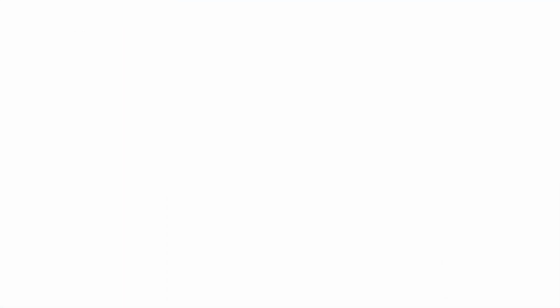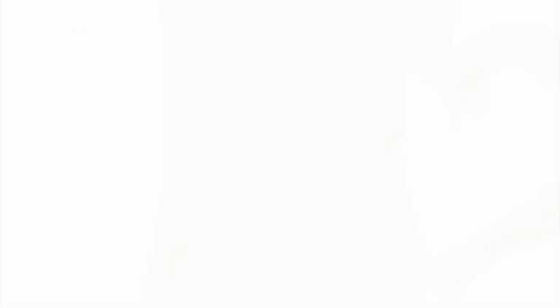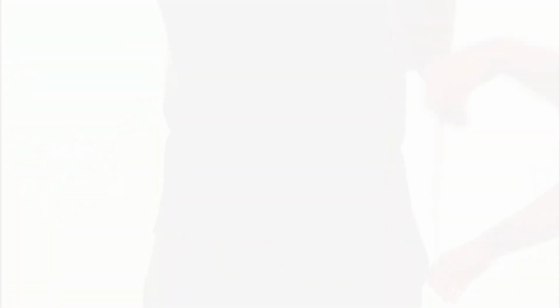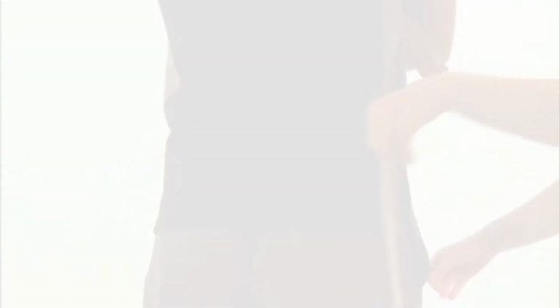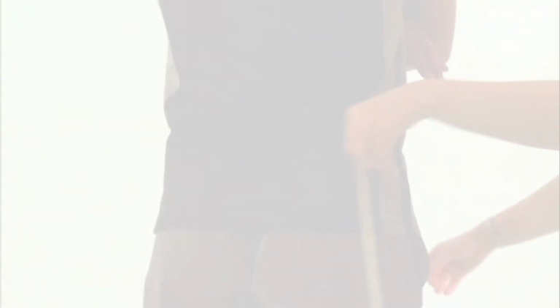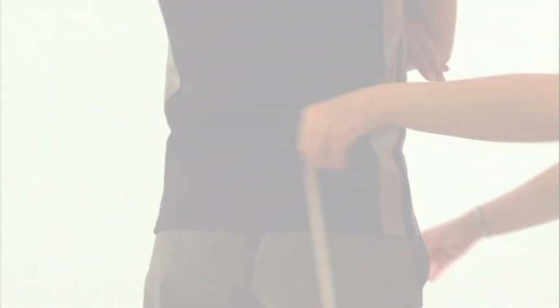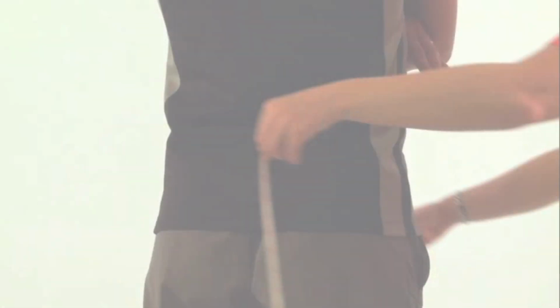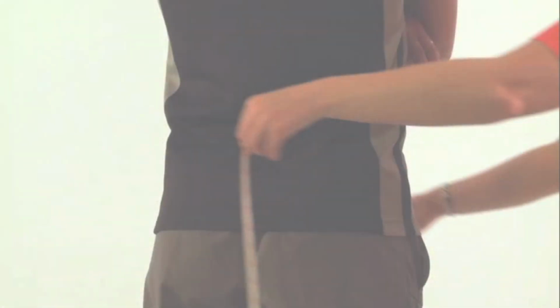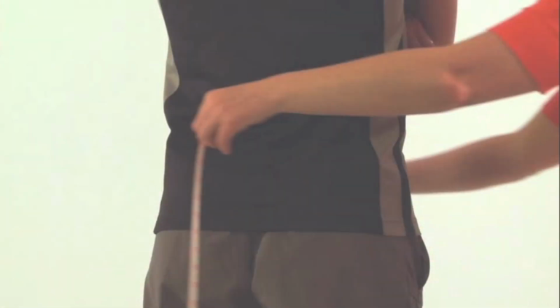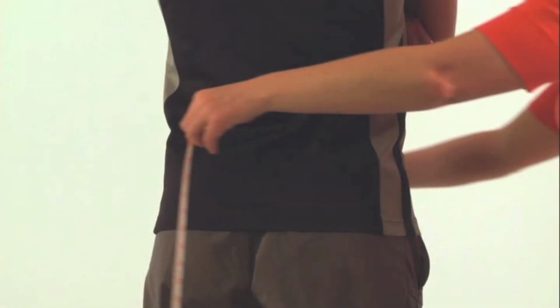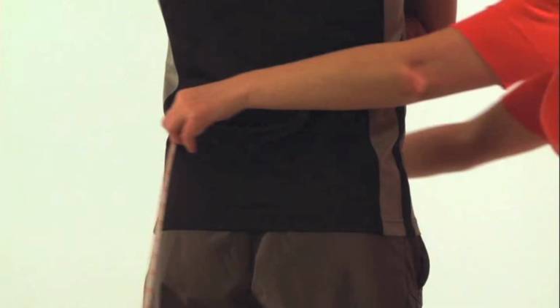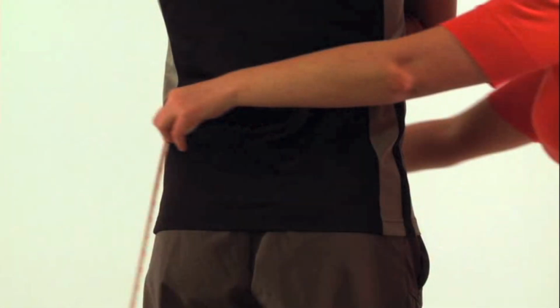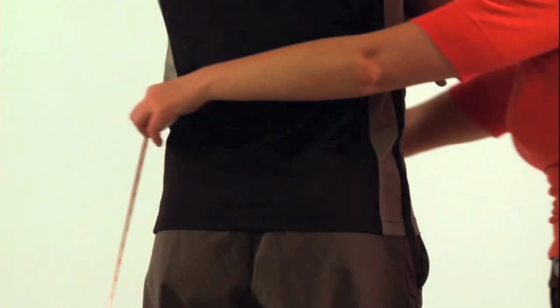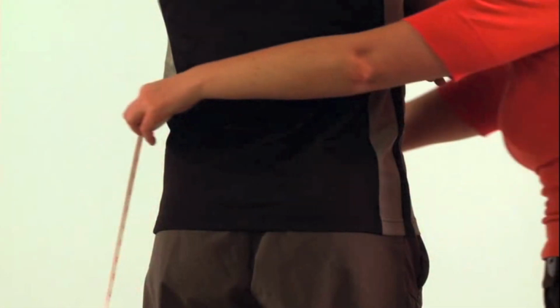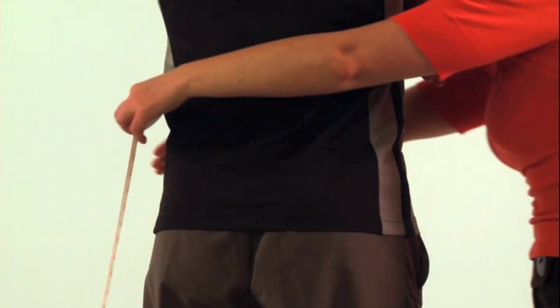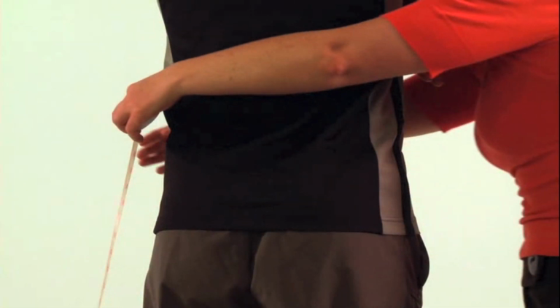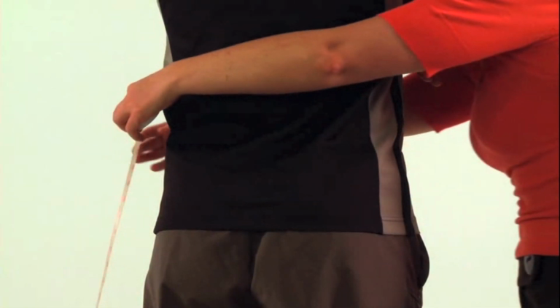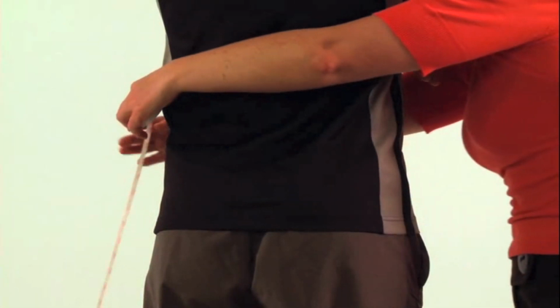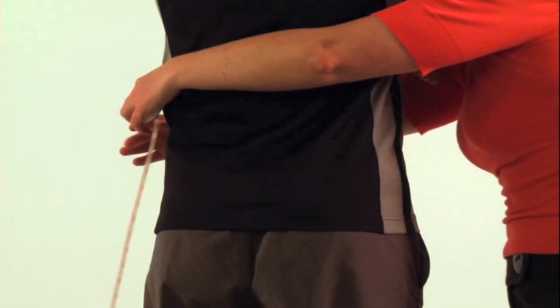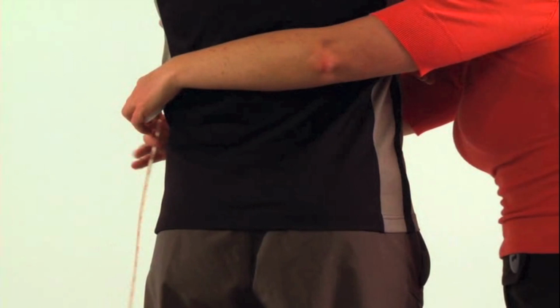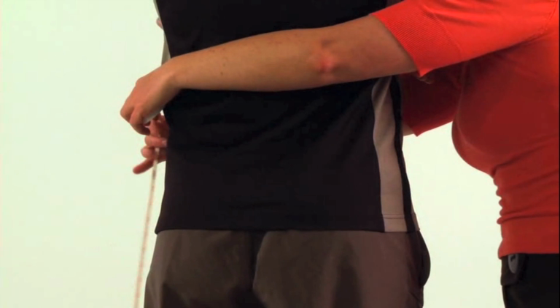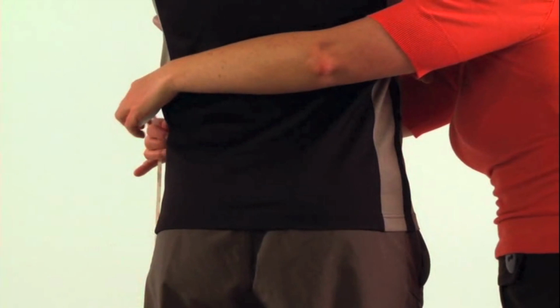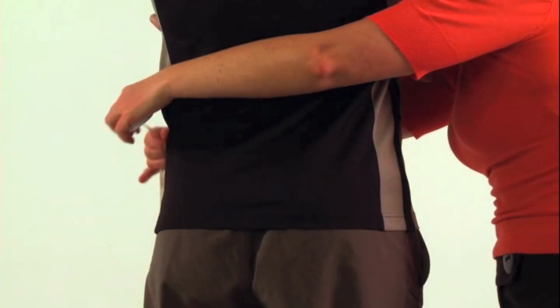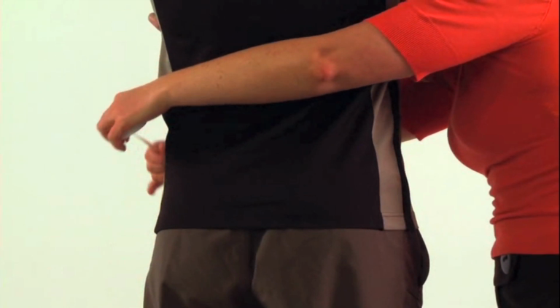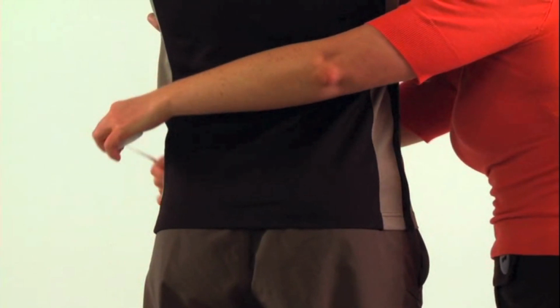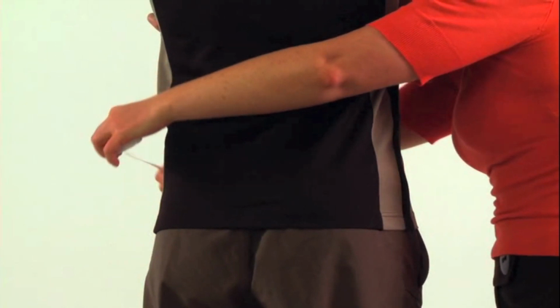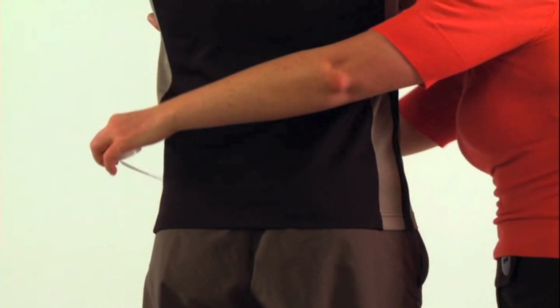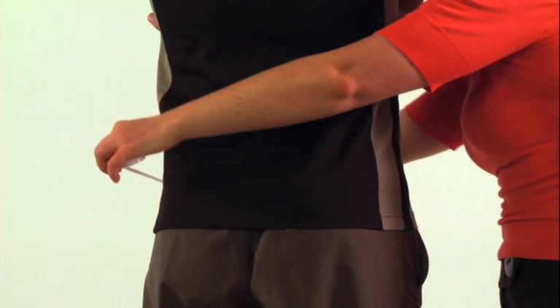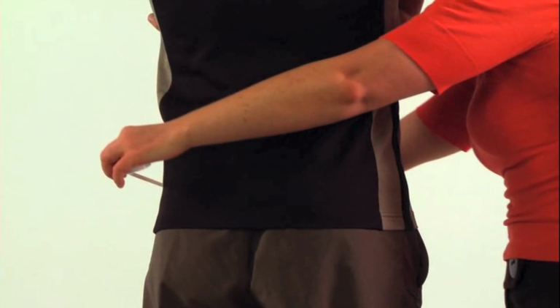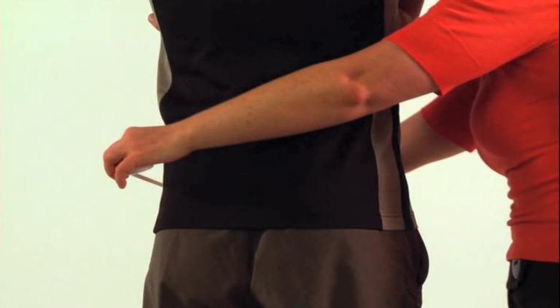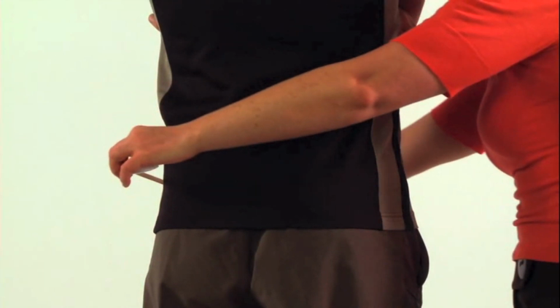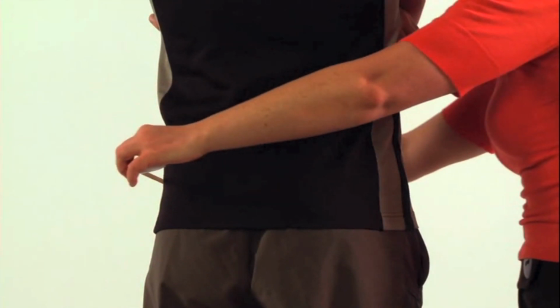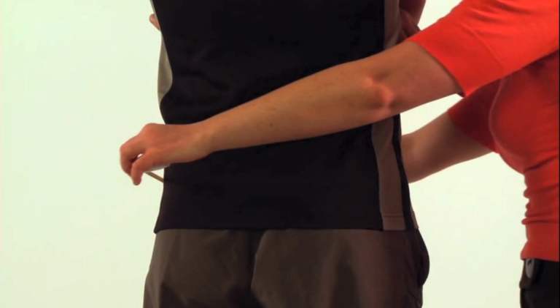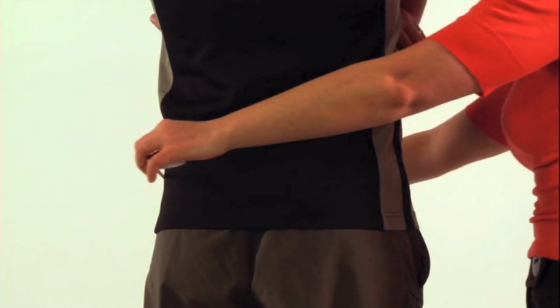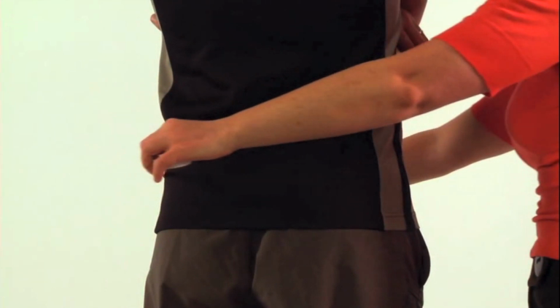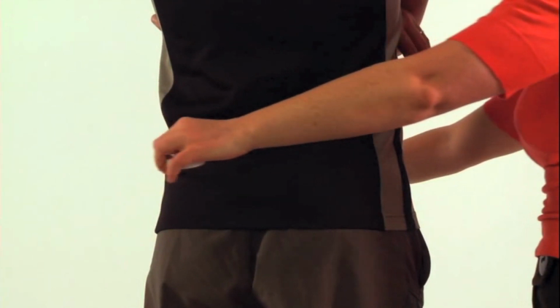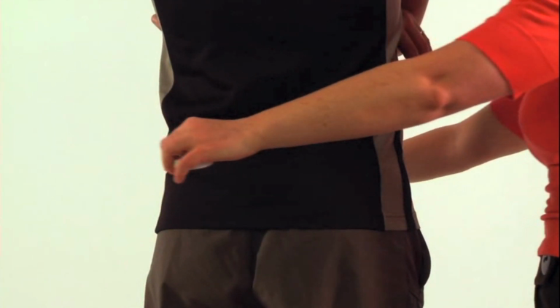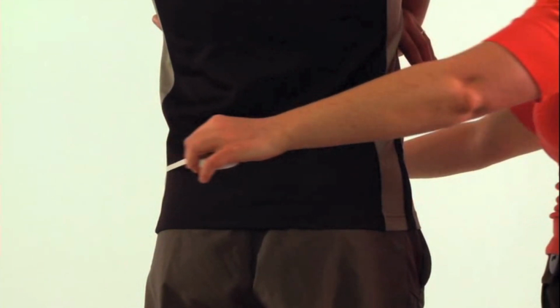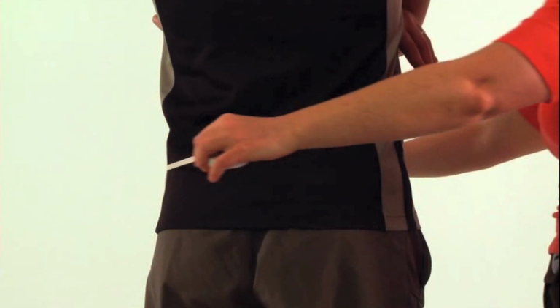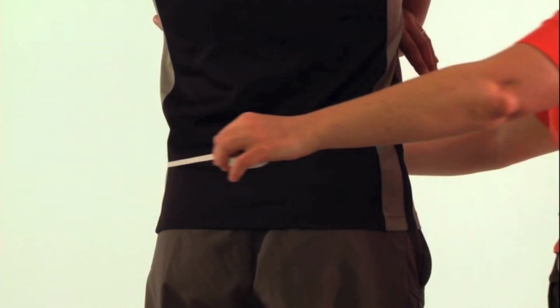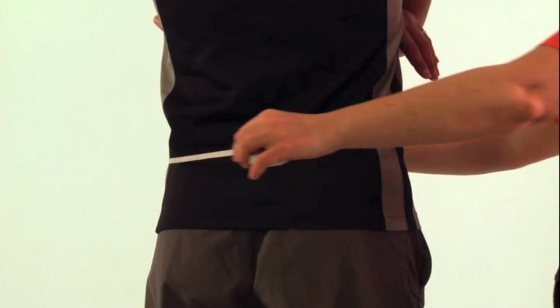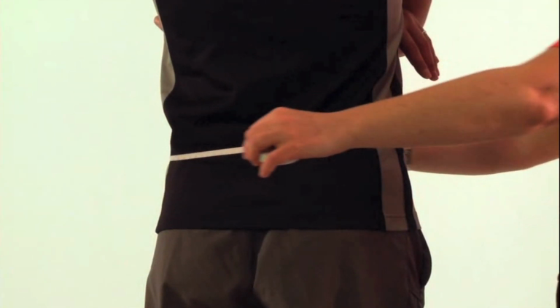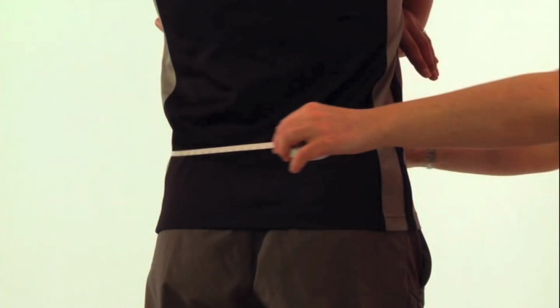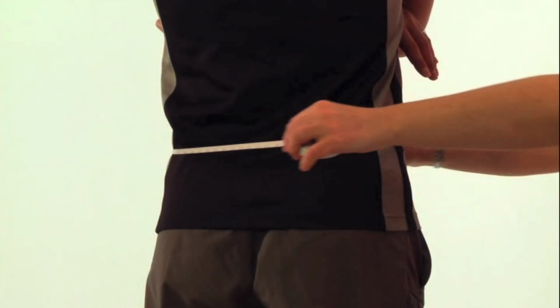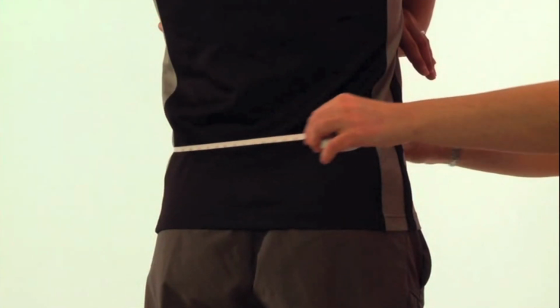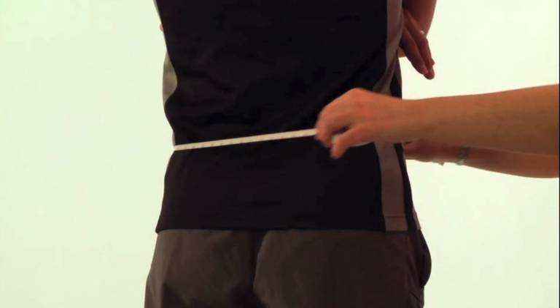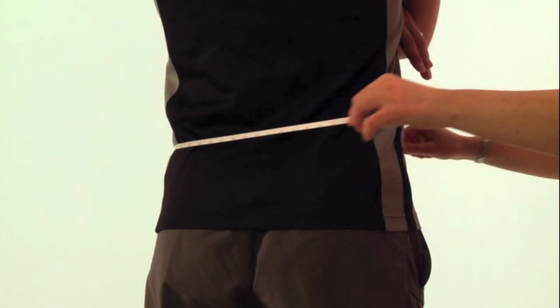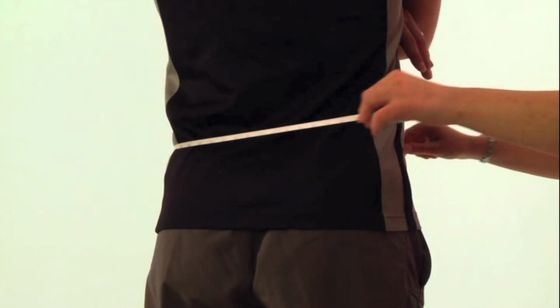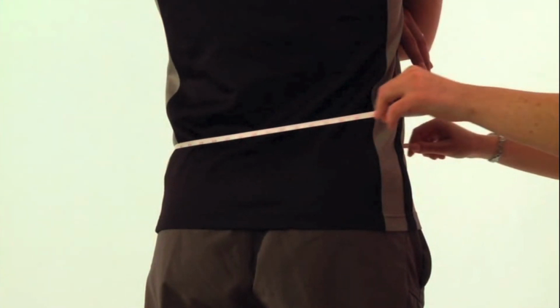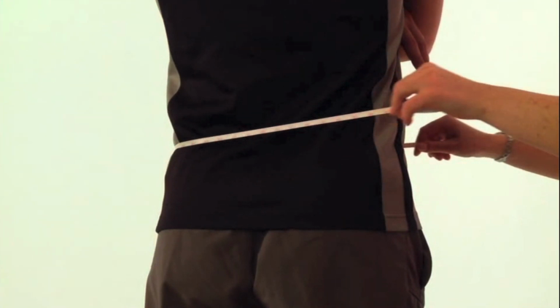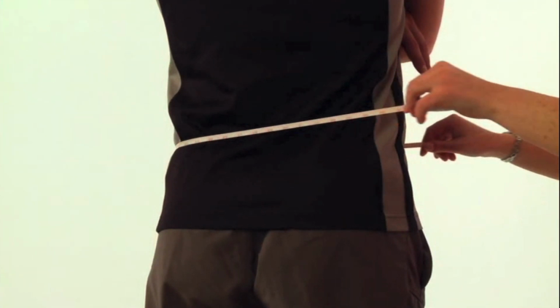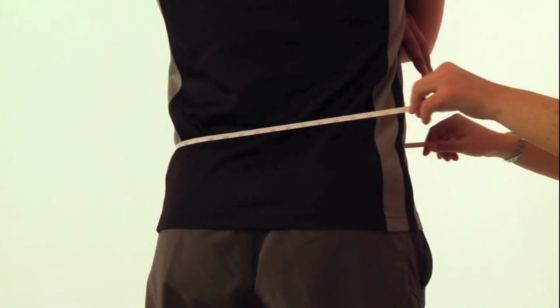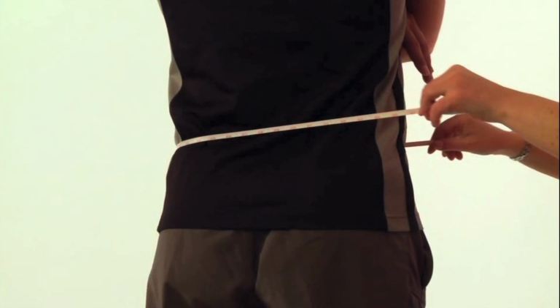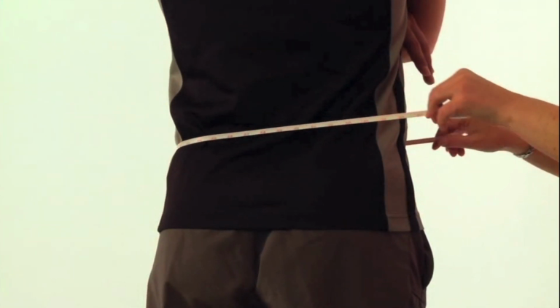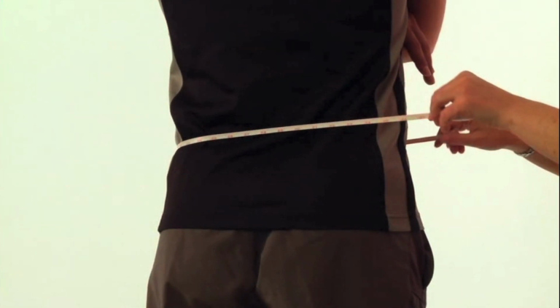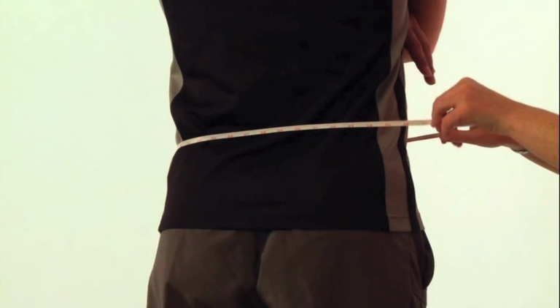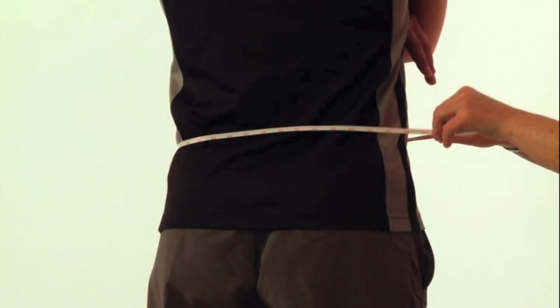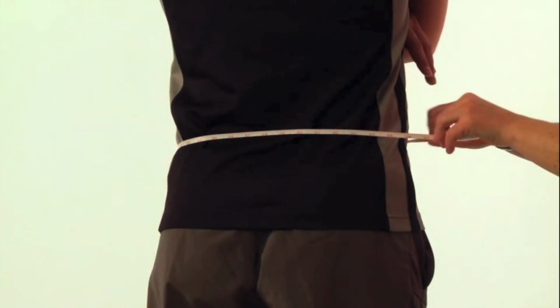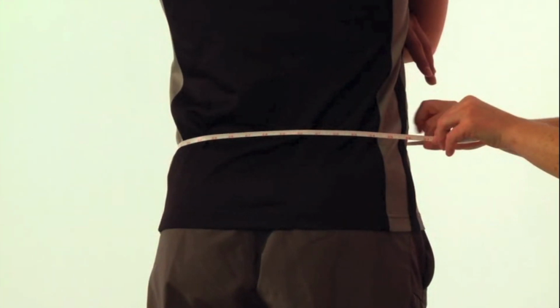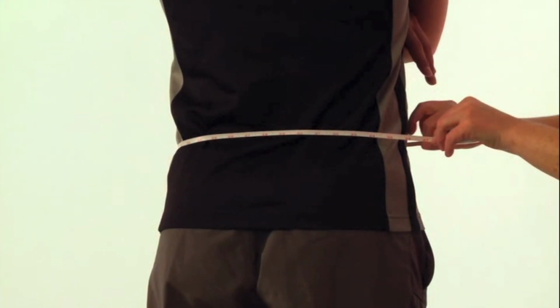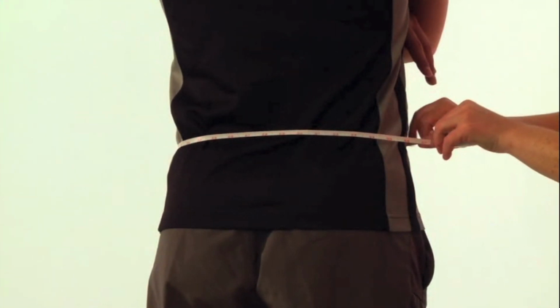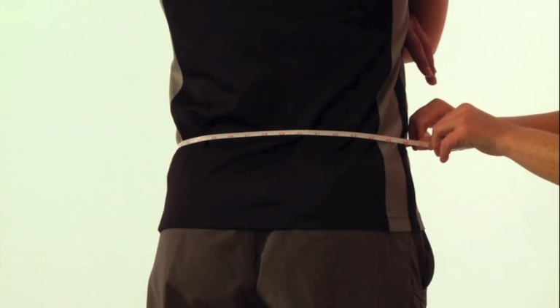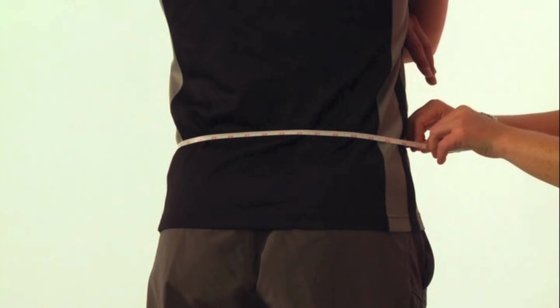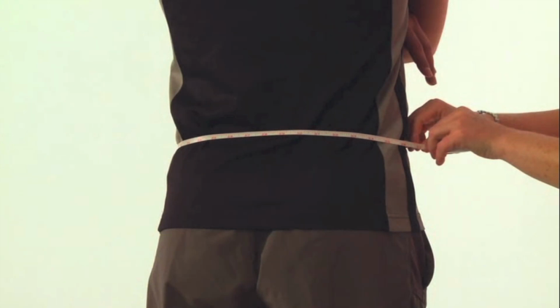To determine the required size, take a measurement around the waist. Compare the measurement to the sizing chart on the package to determine the corresponding size.